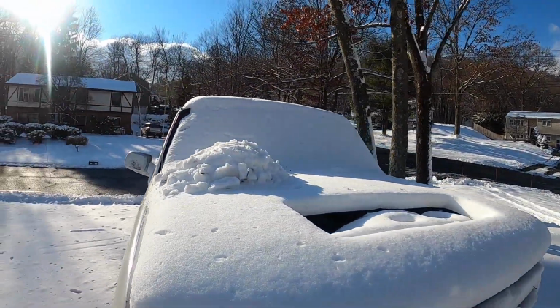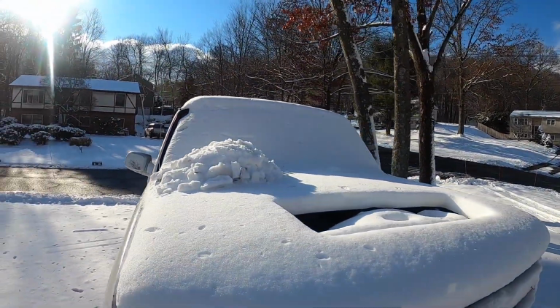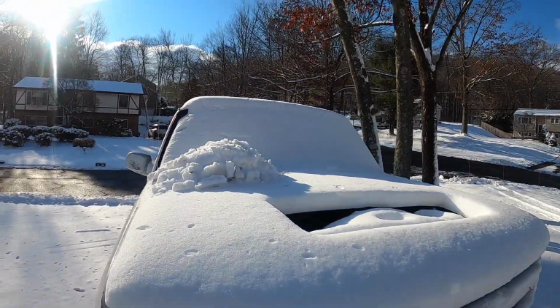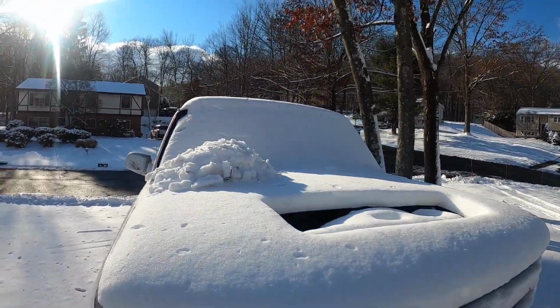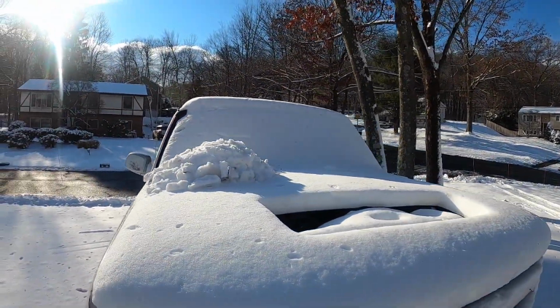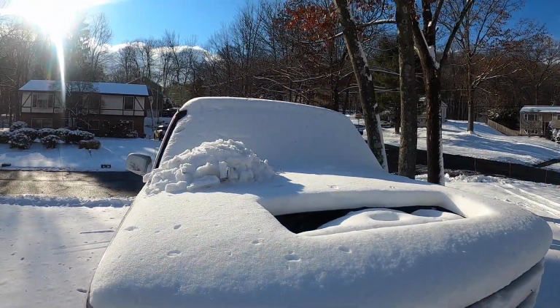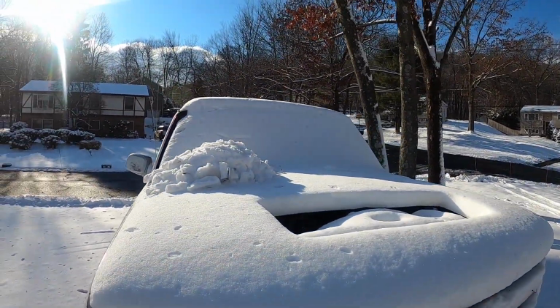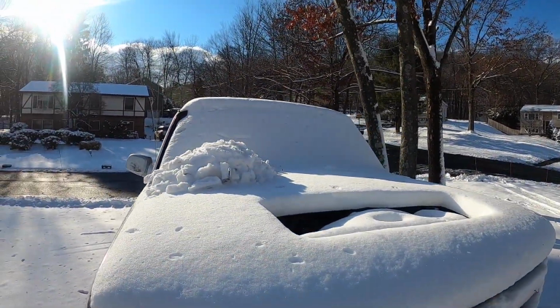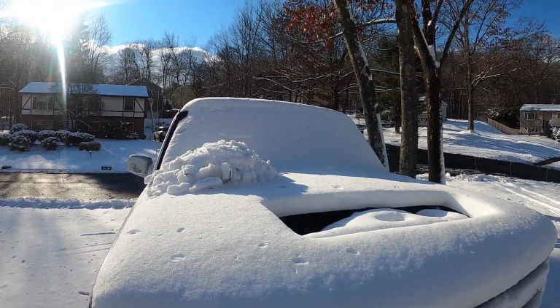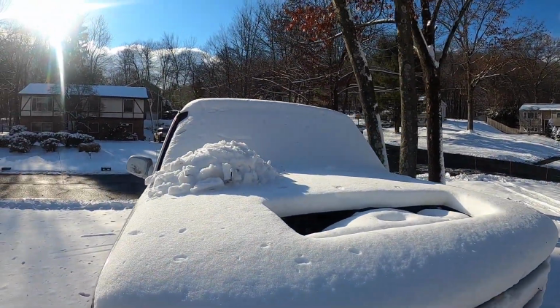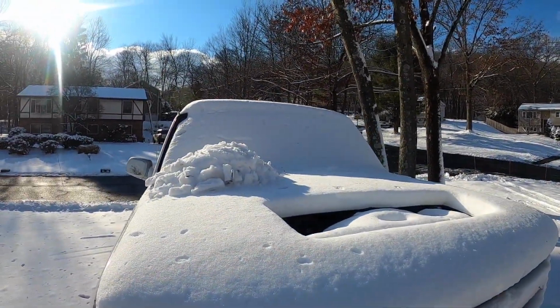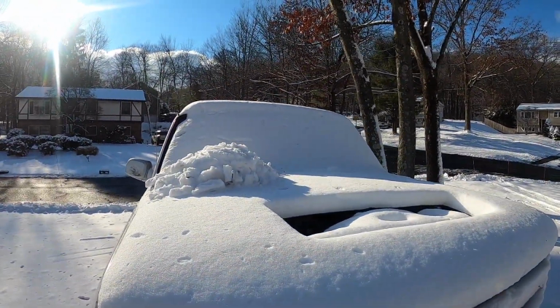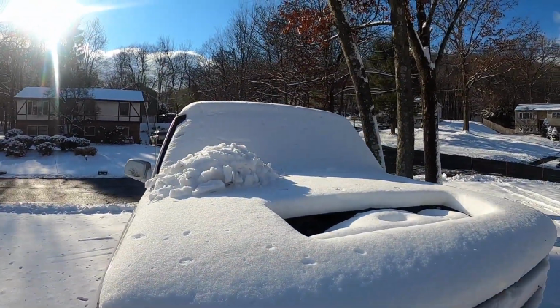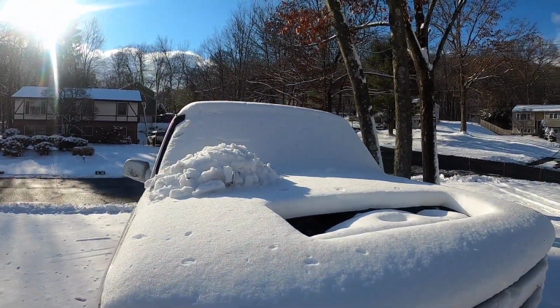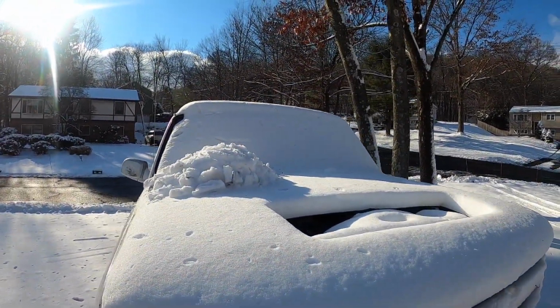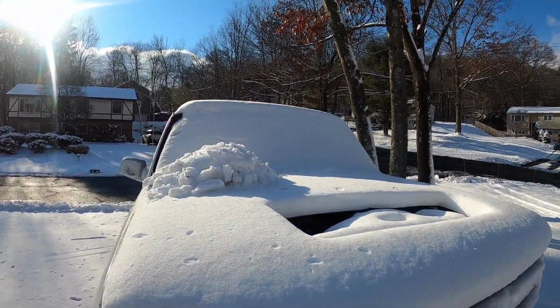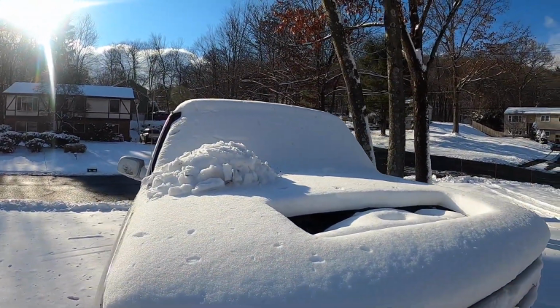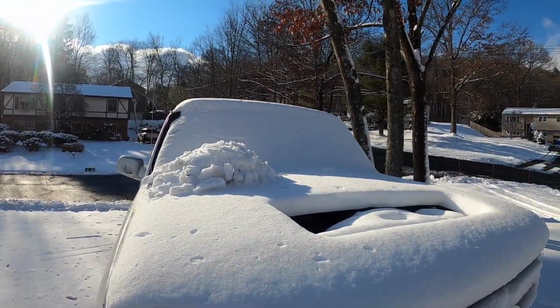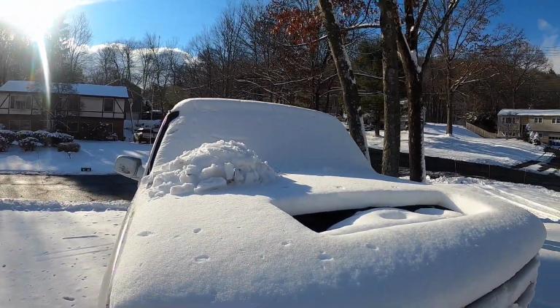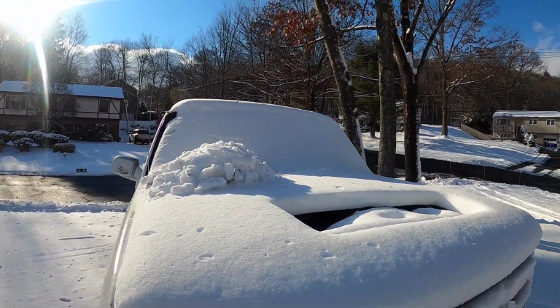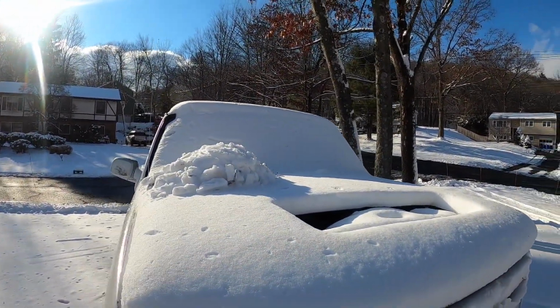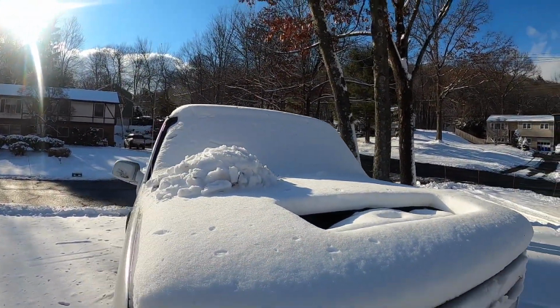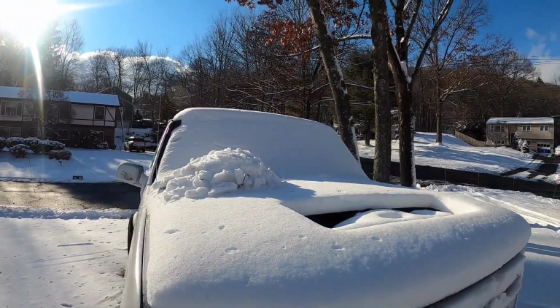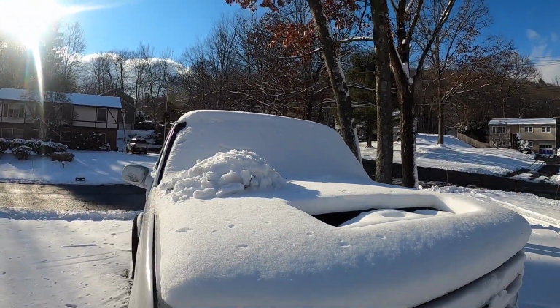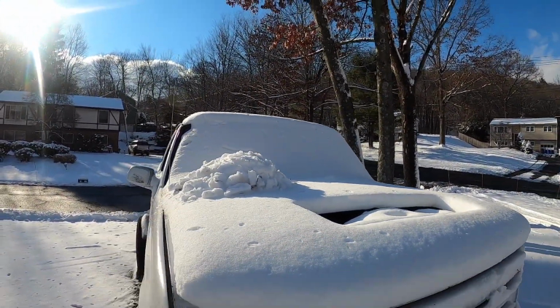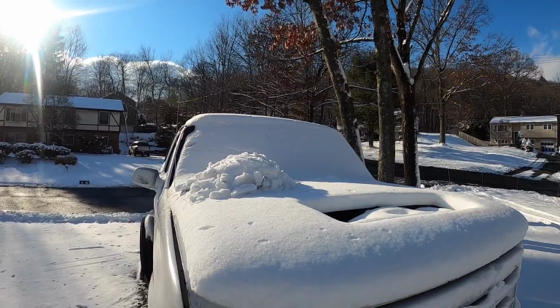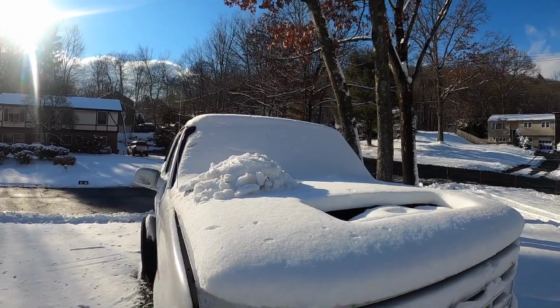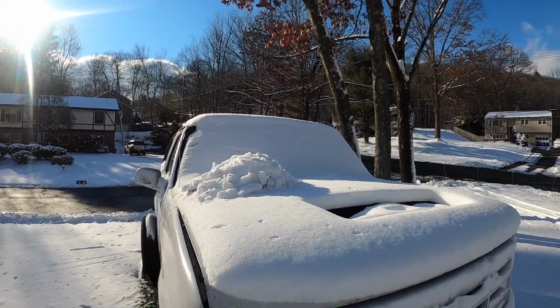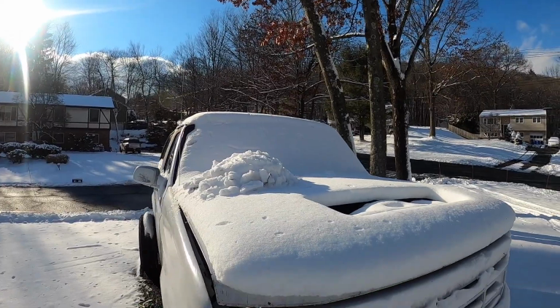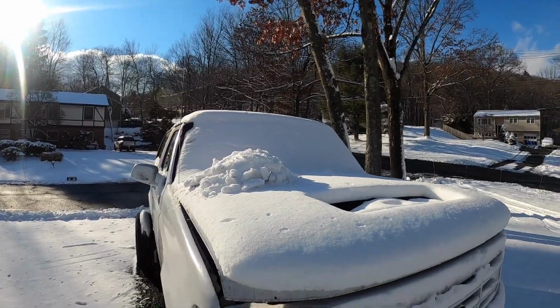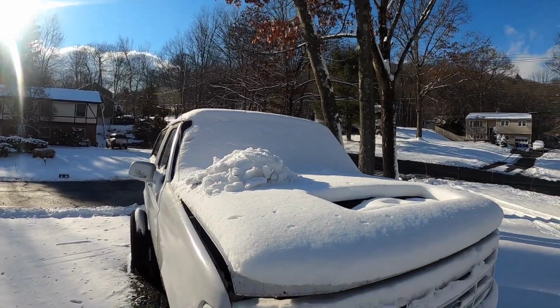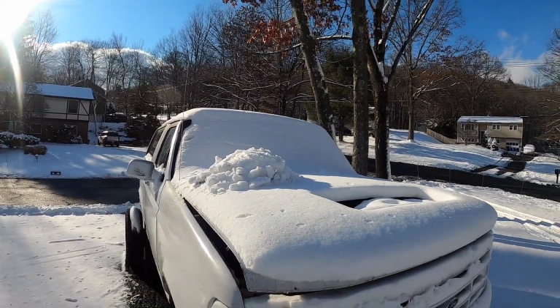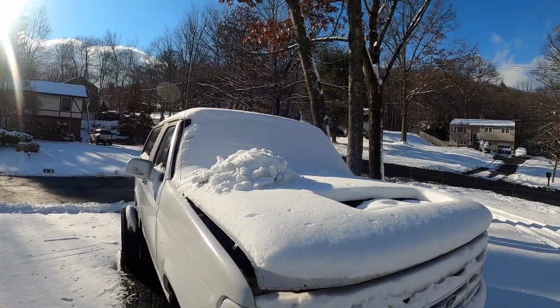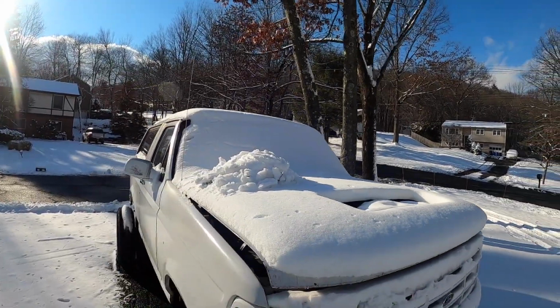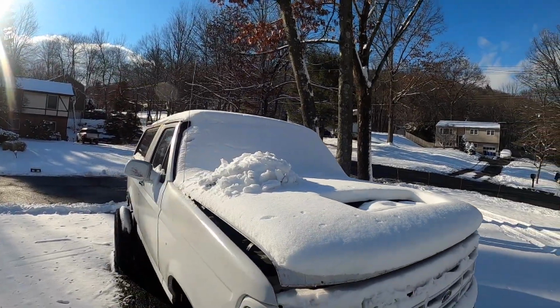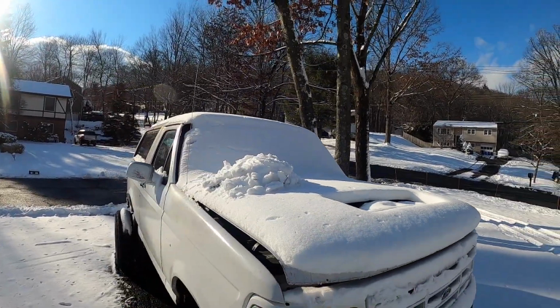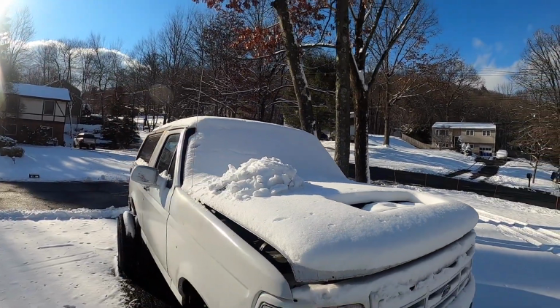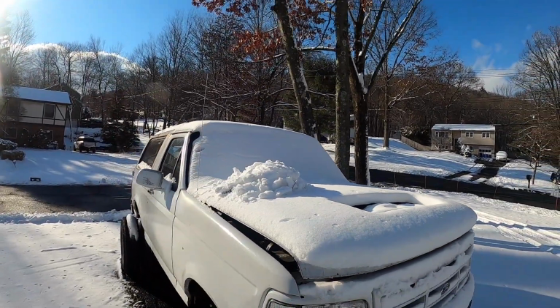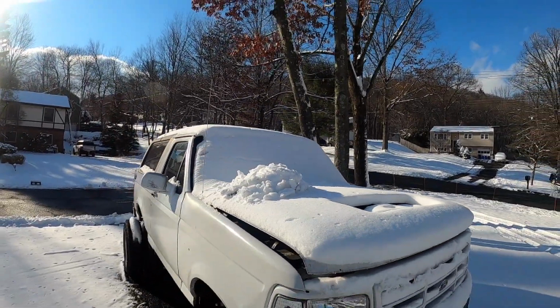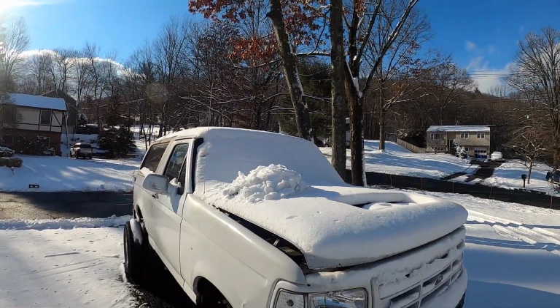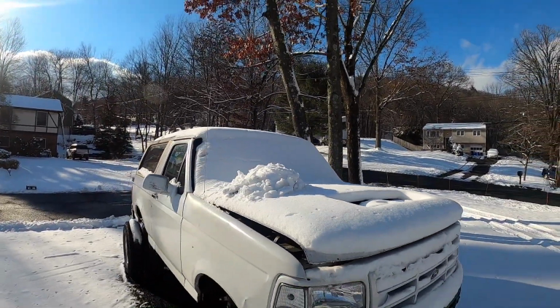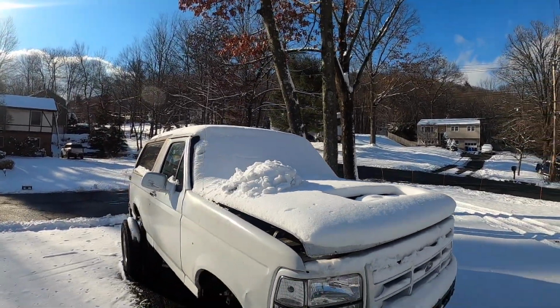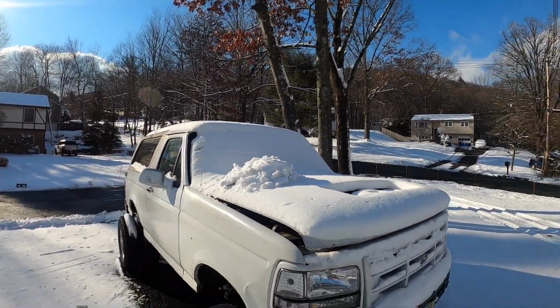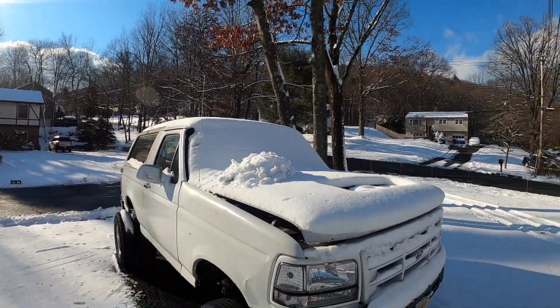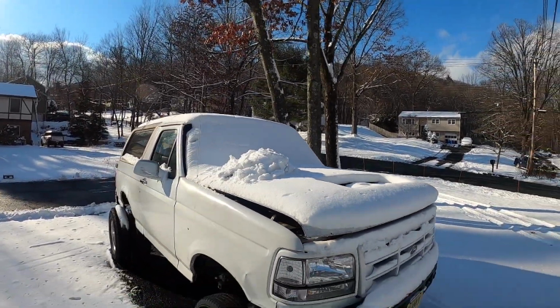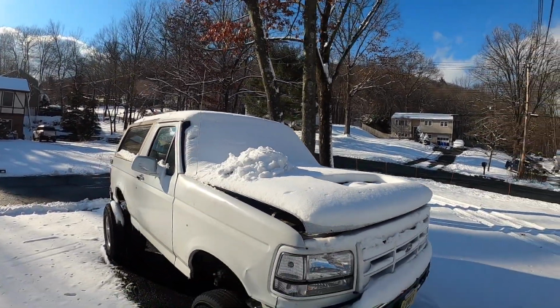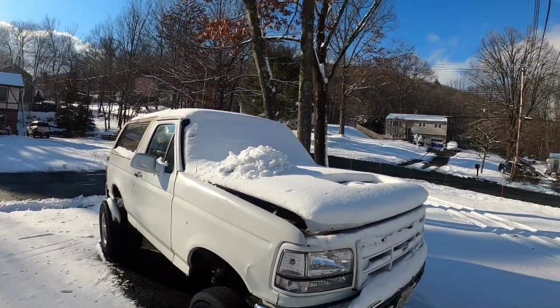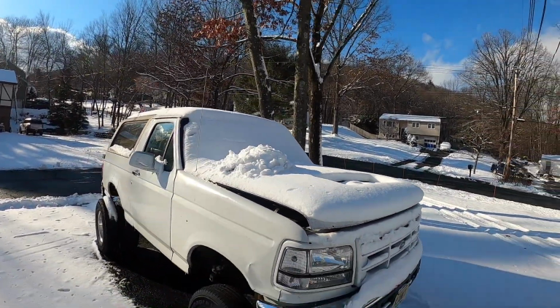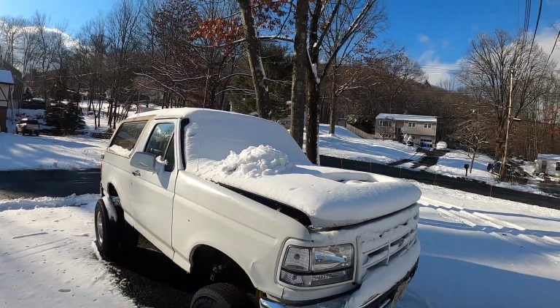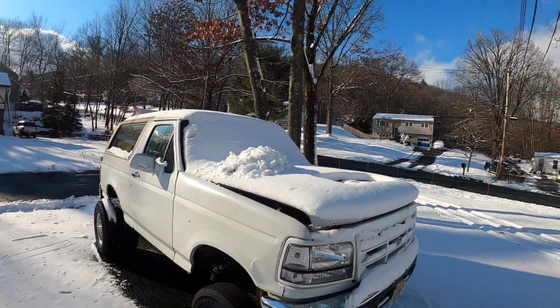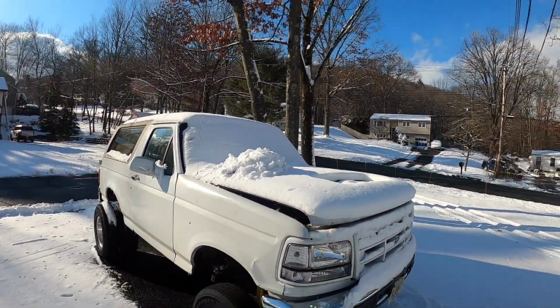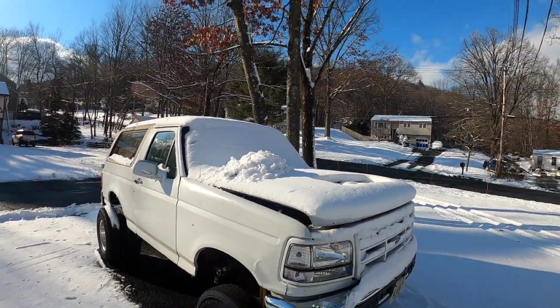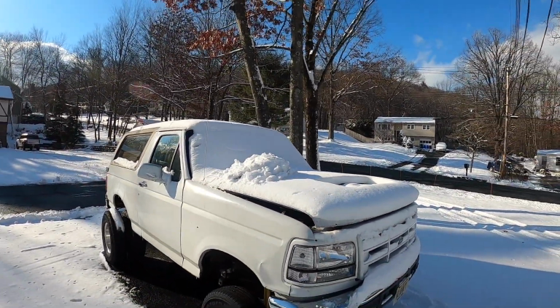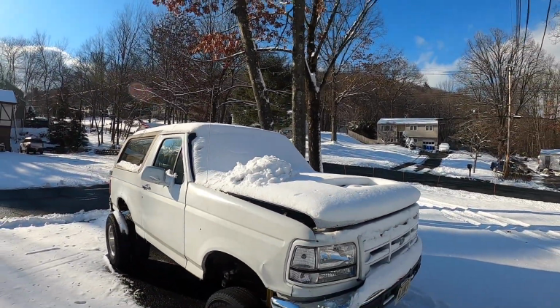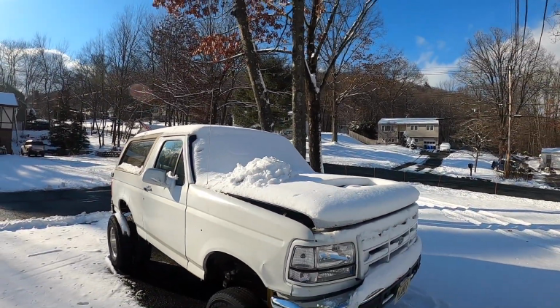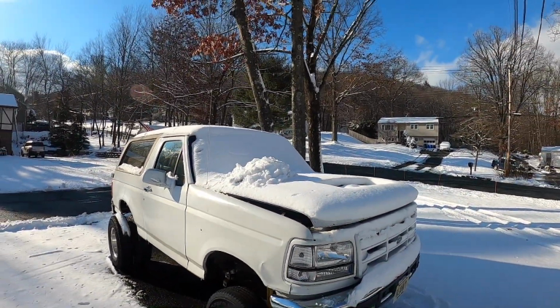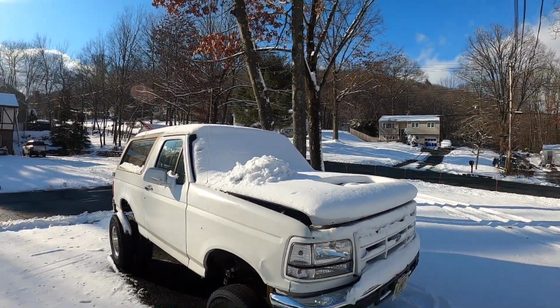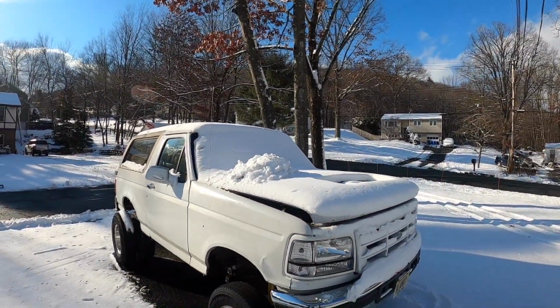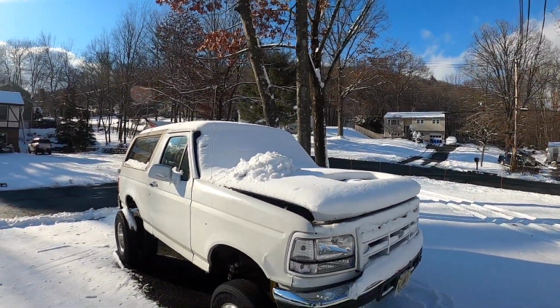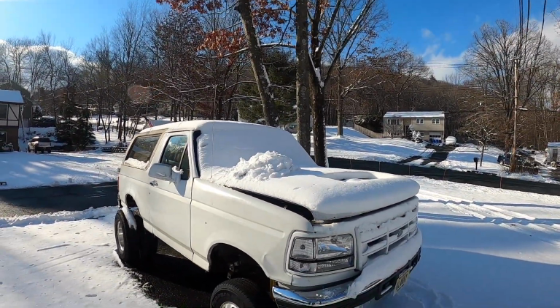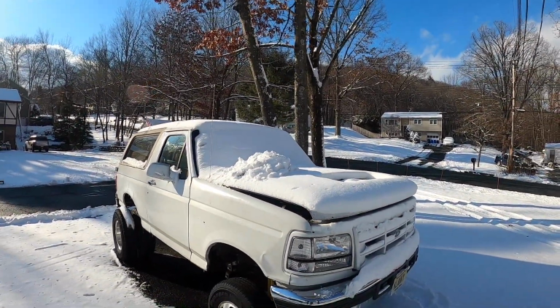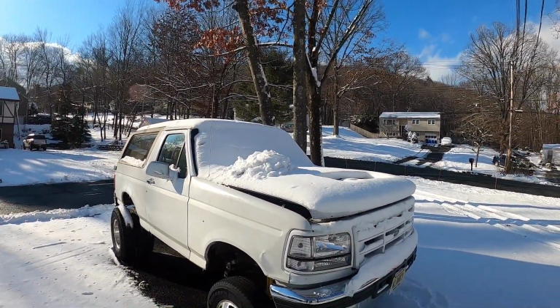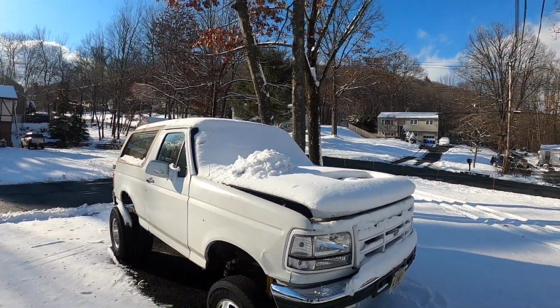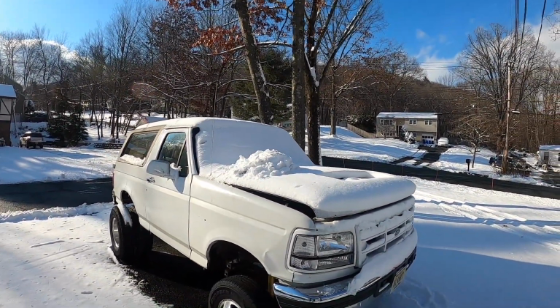Yeah, nice little mound over there. We'll see how it goes — a lot of people are probably gonna be like 'what the heck,' but they're my trucks so I can do what I want.